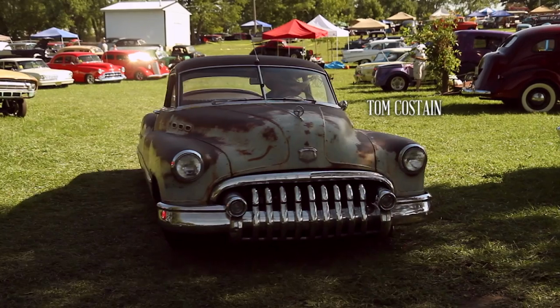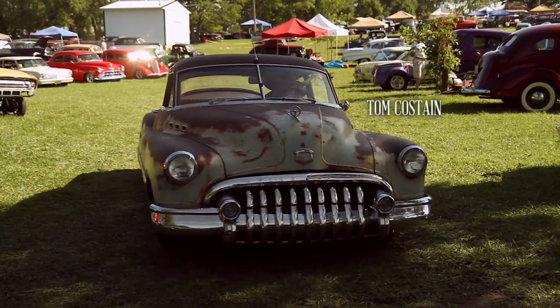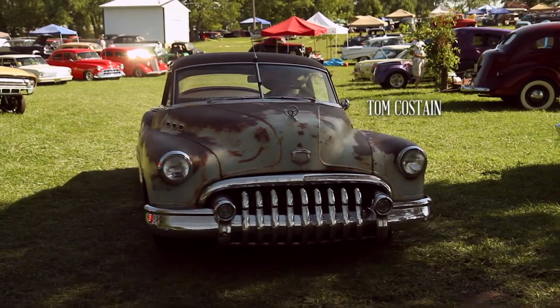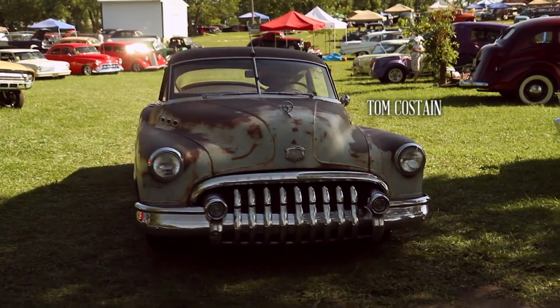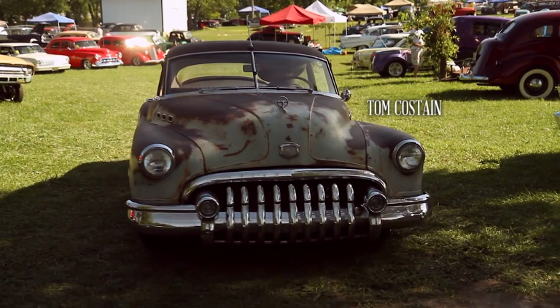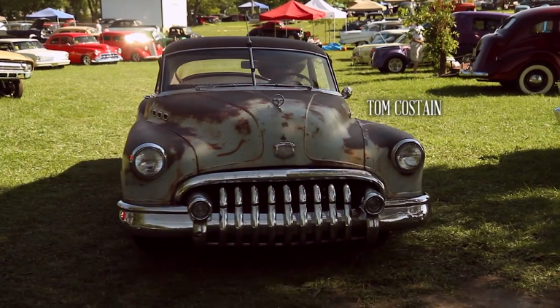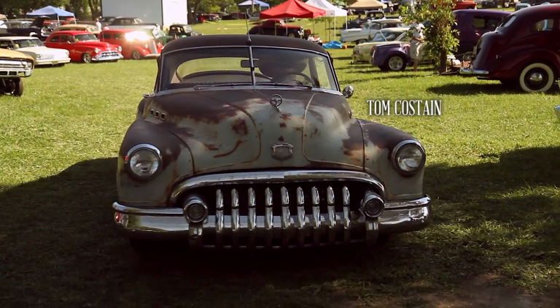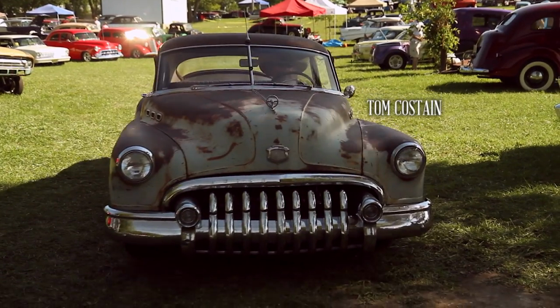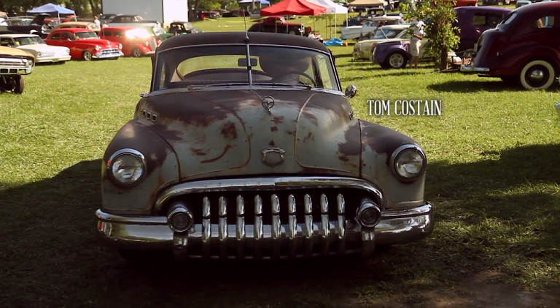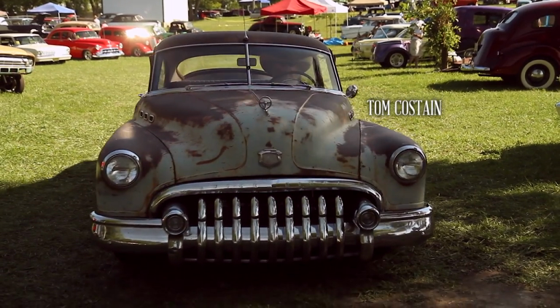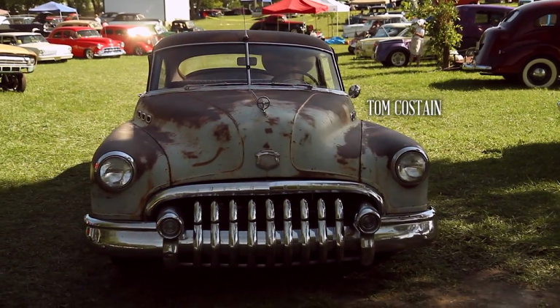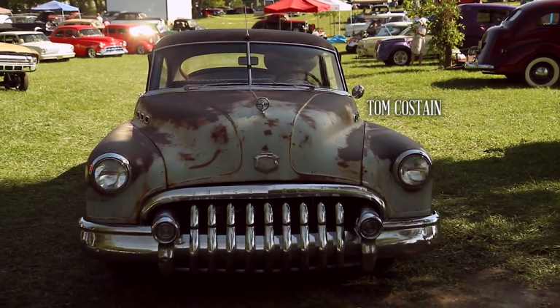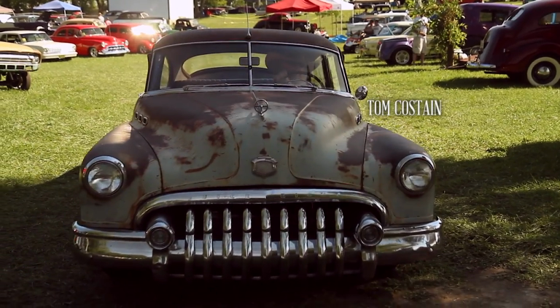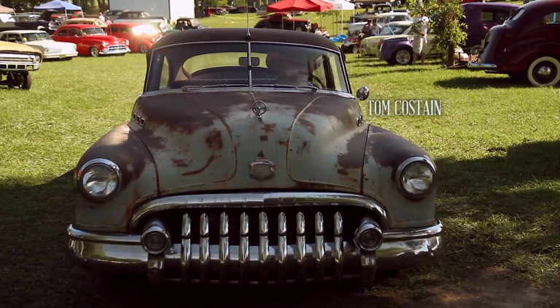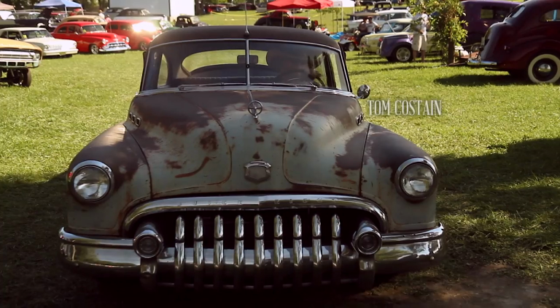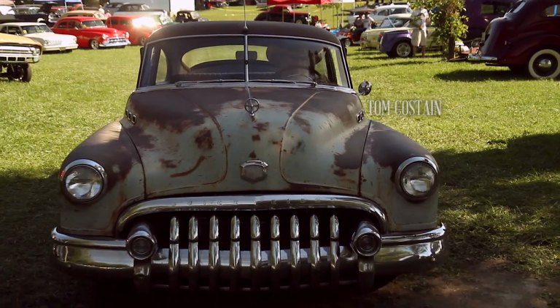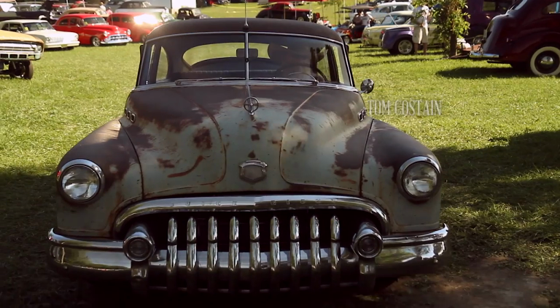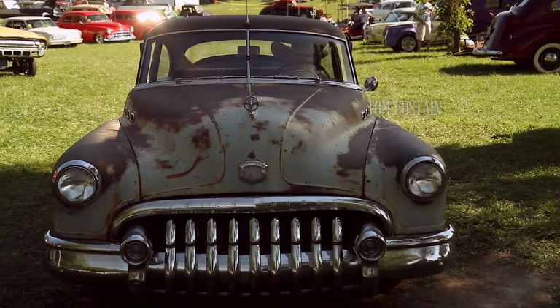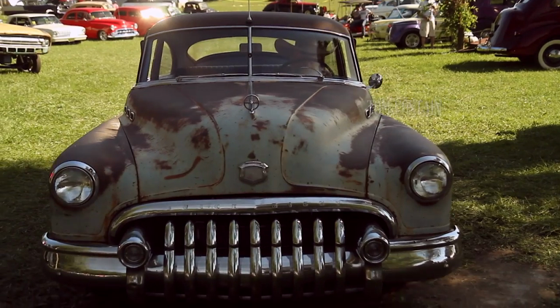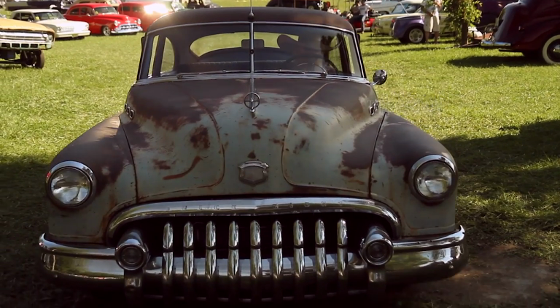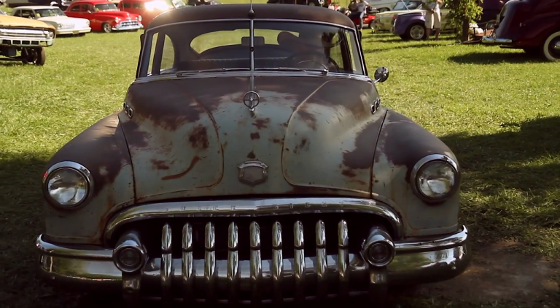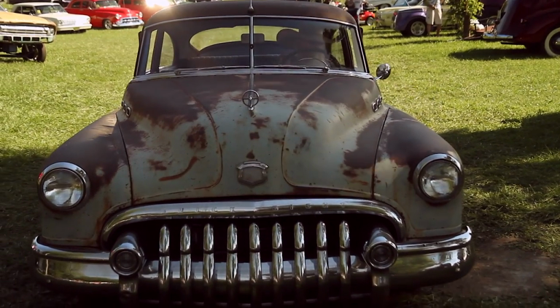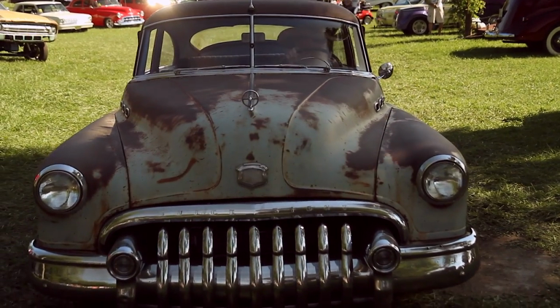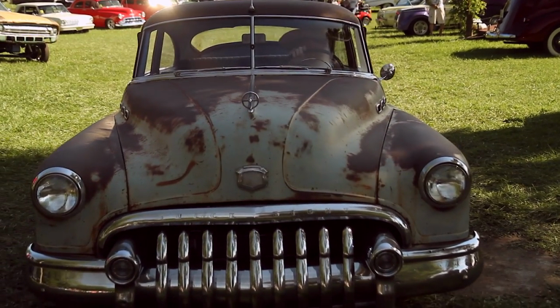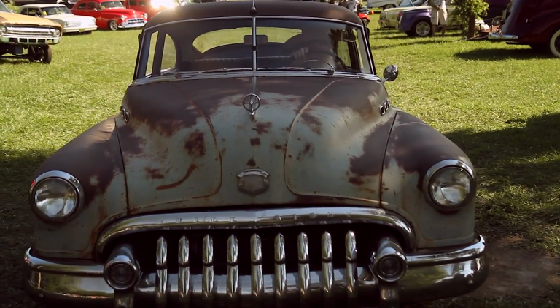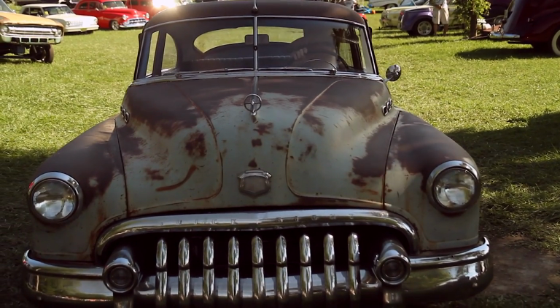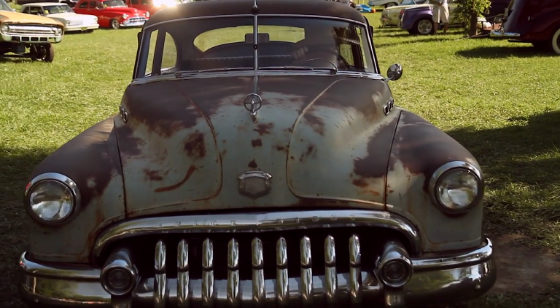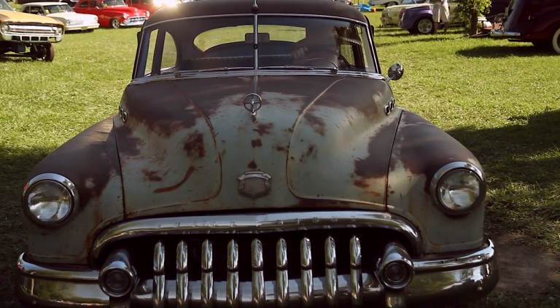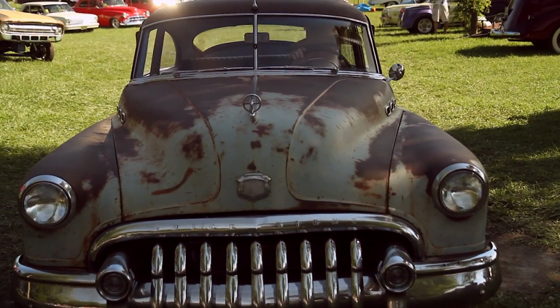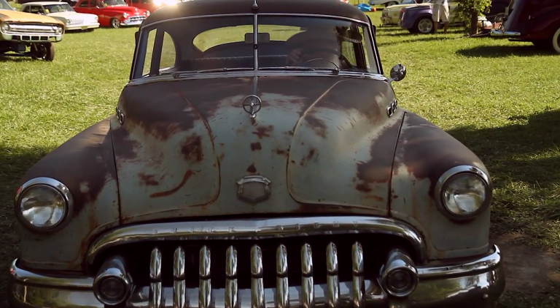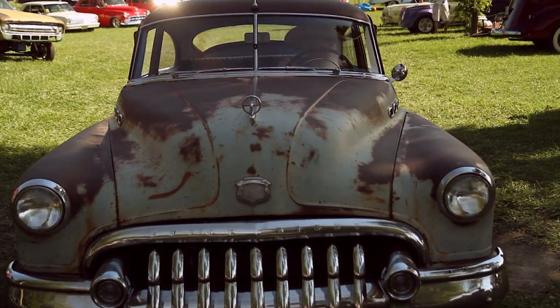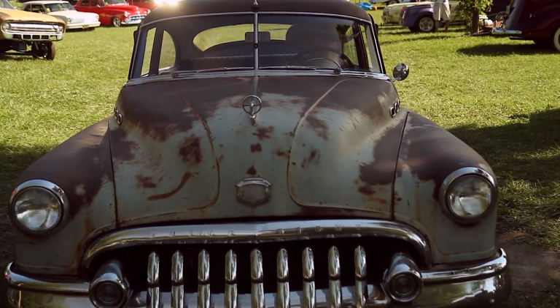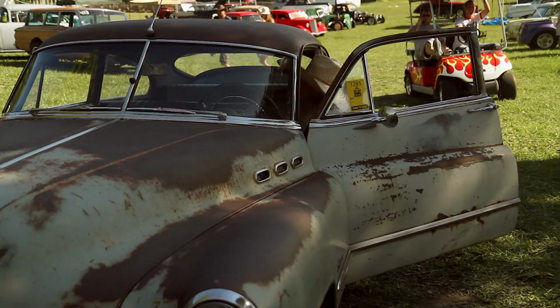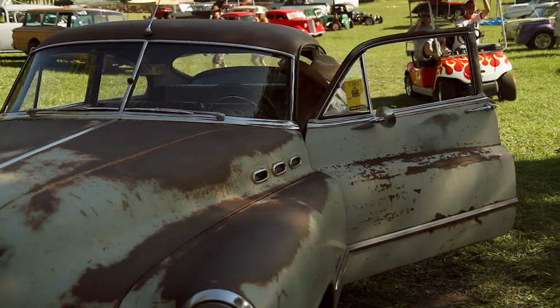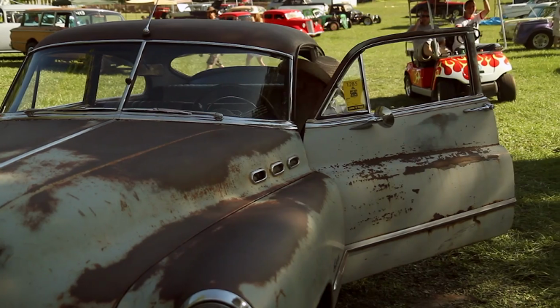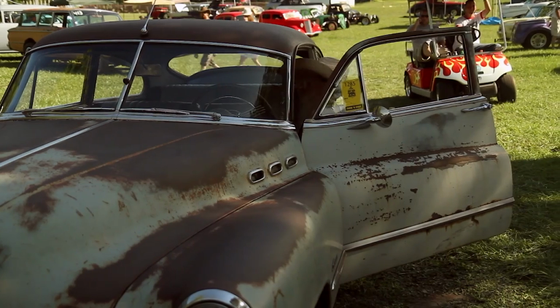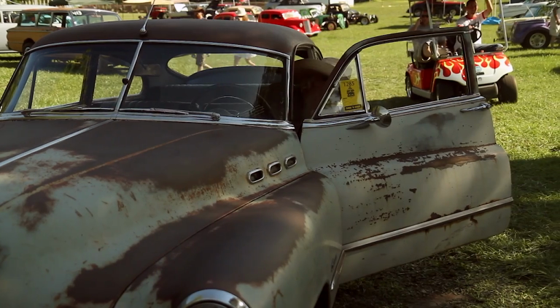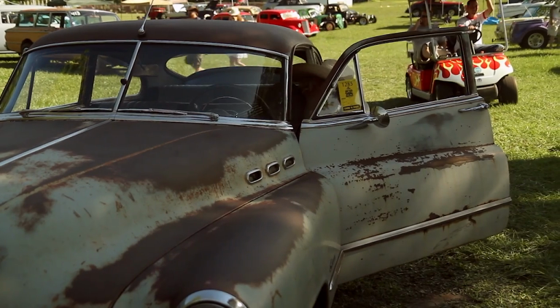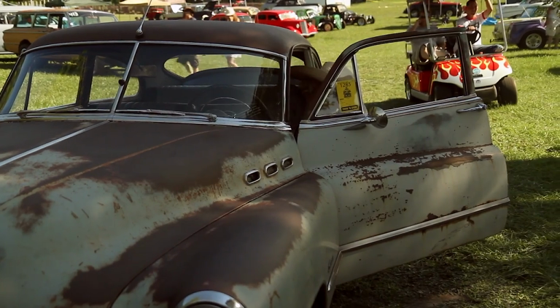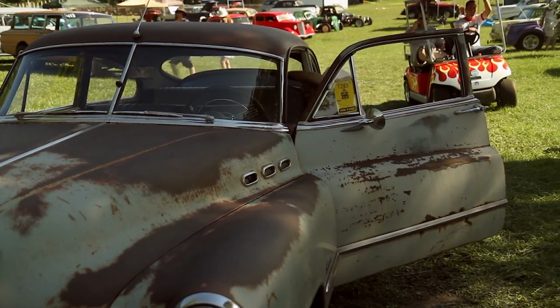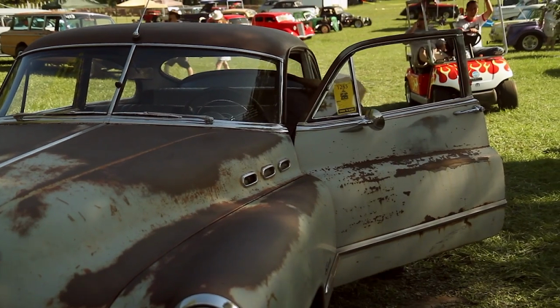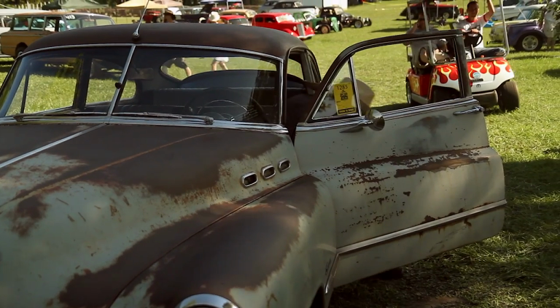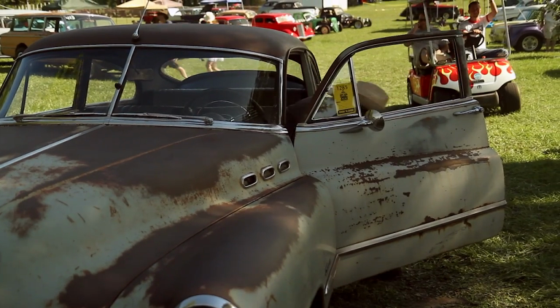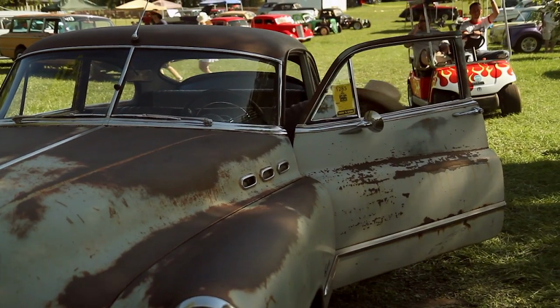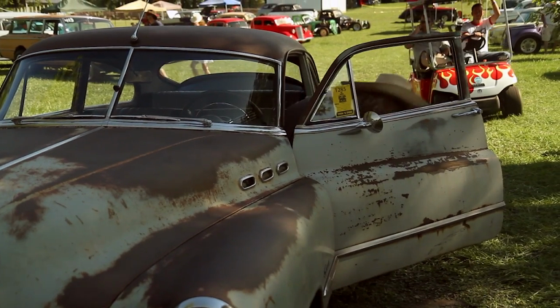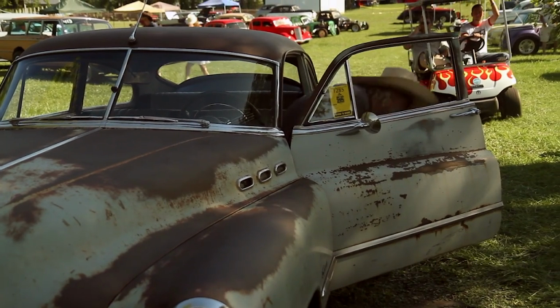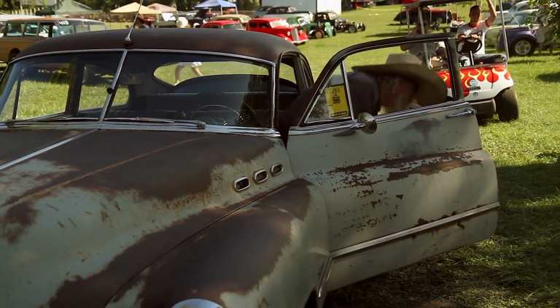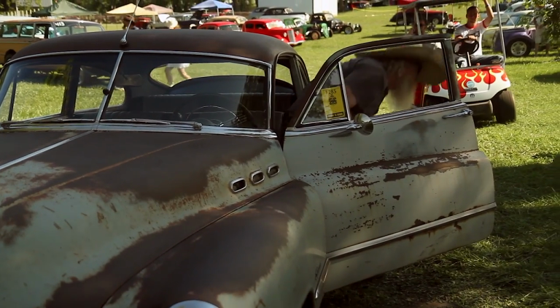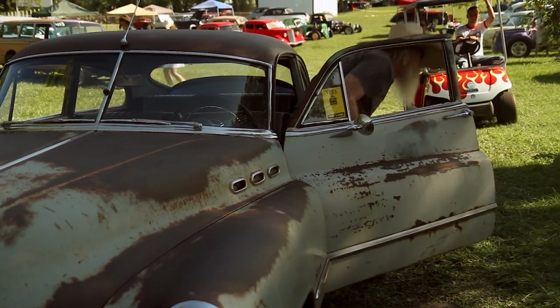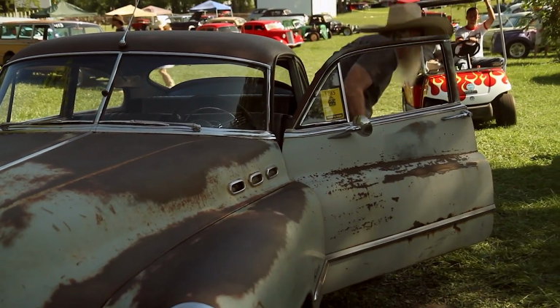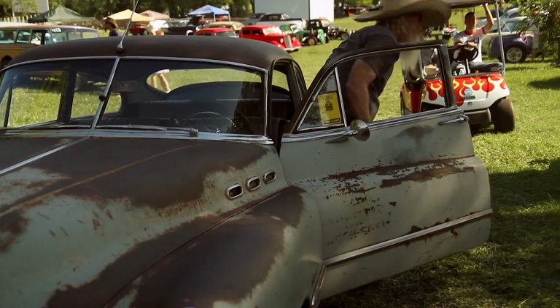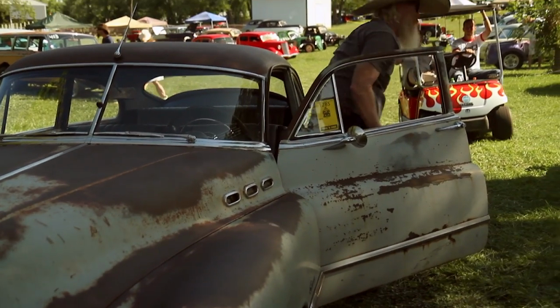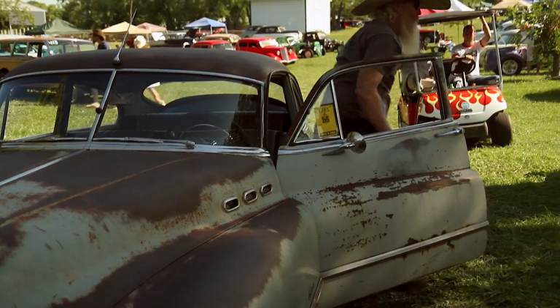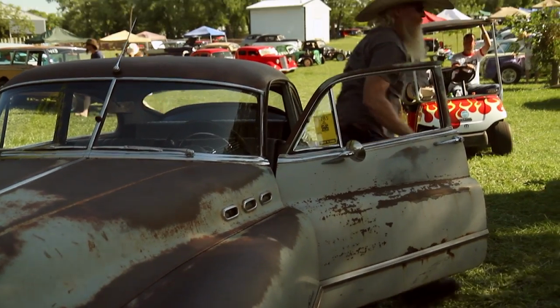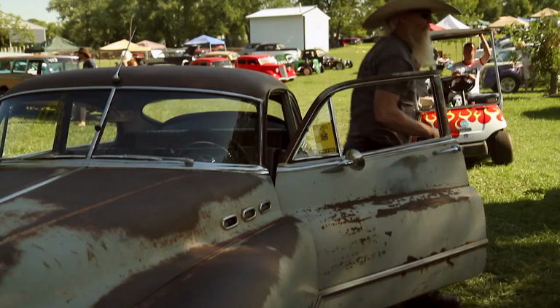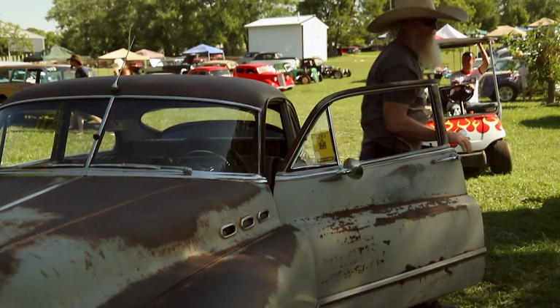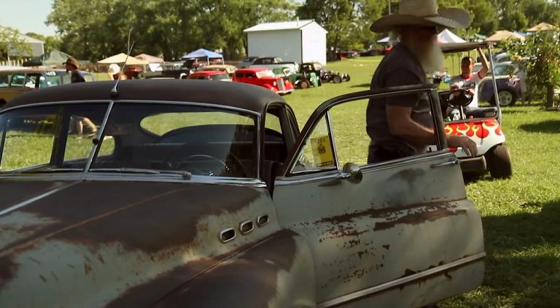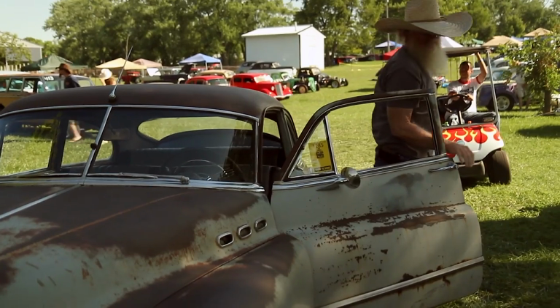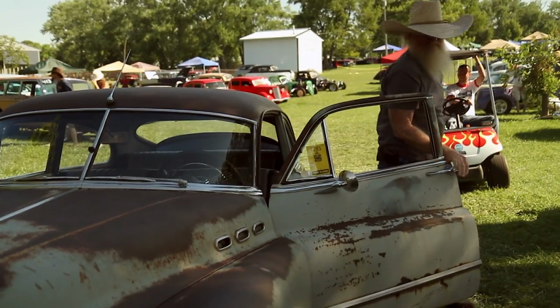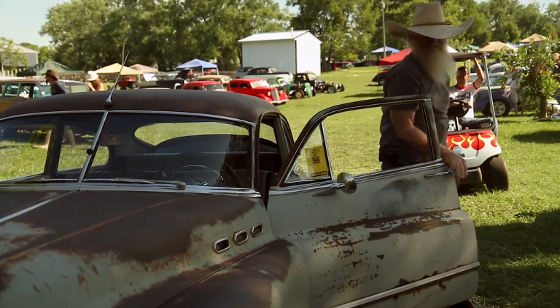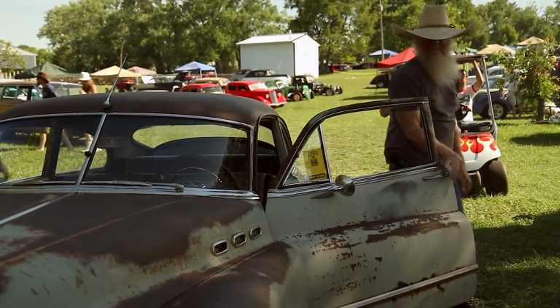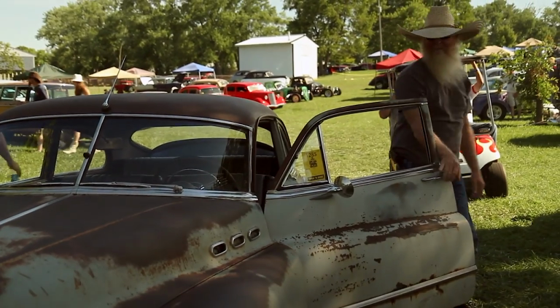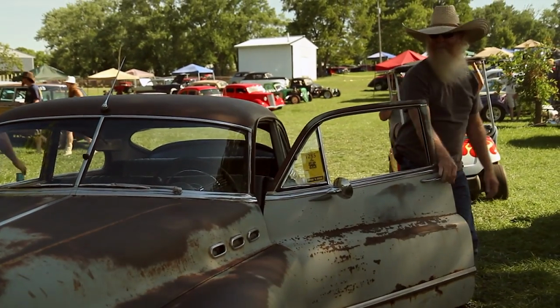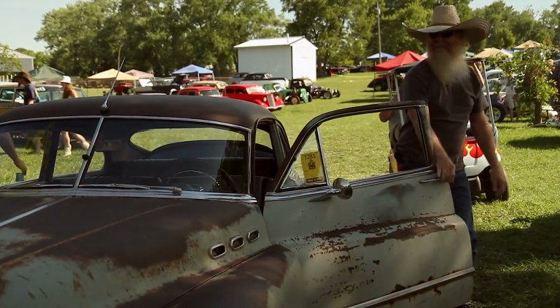Tom Costain, Palm Beach Gardens, Florida. 1950 Buick Special Sedan.